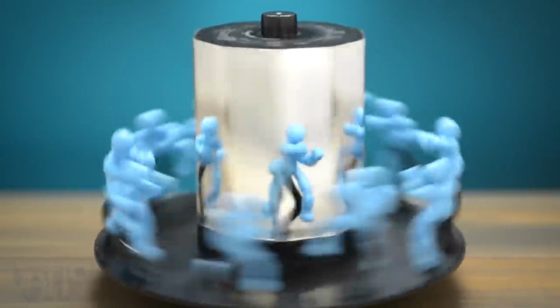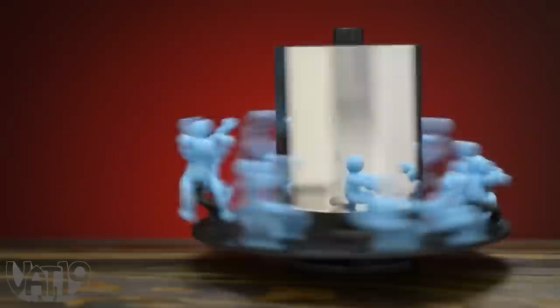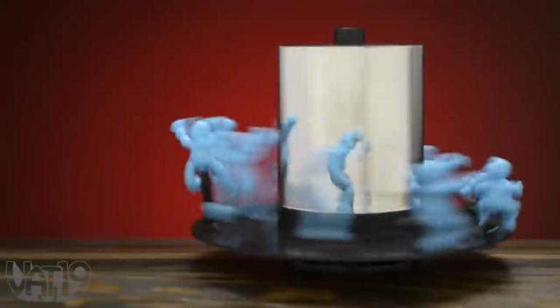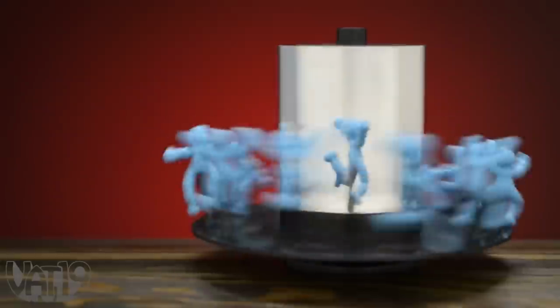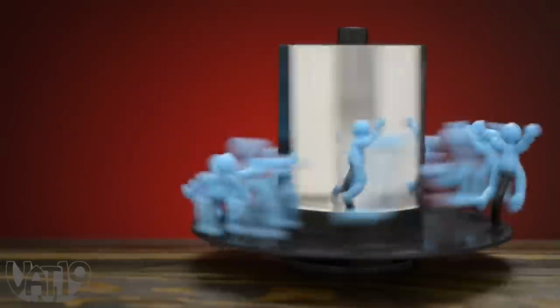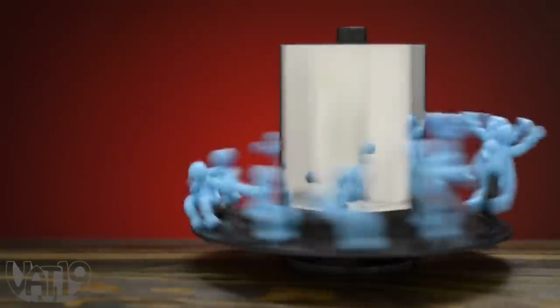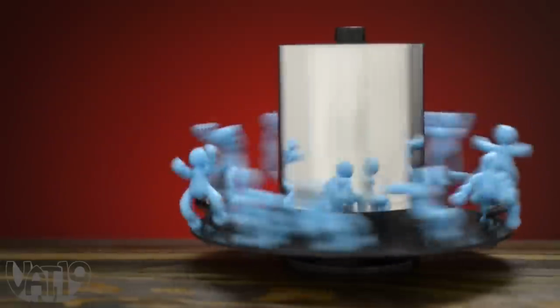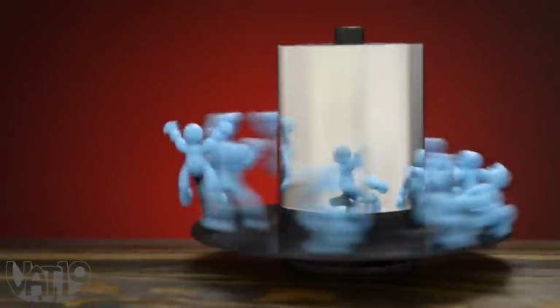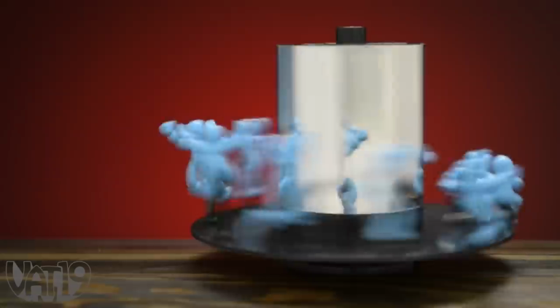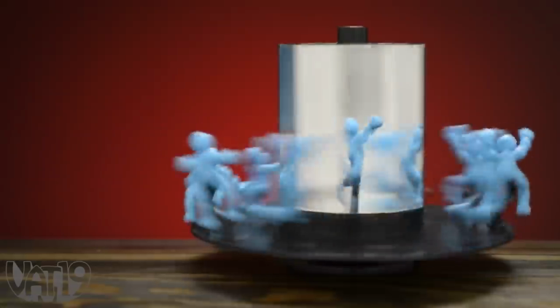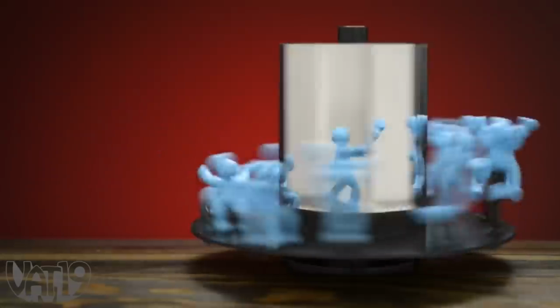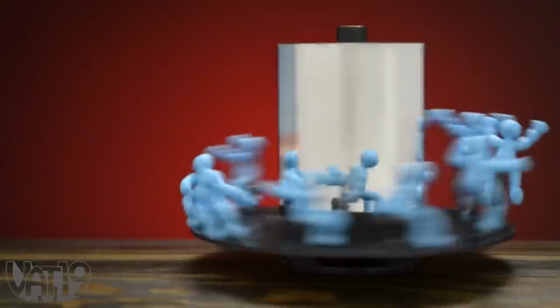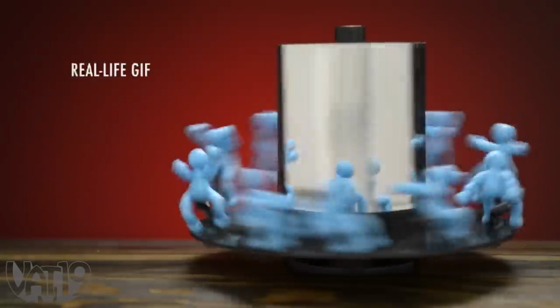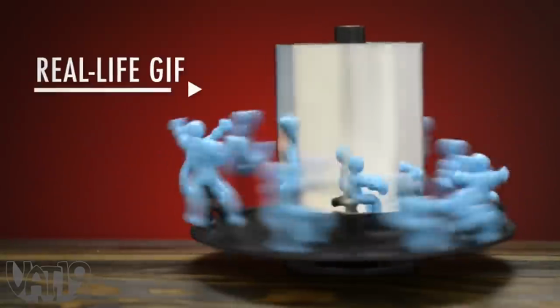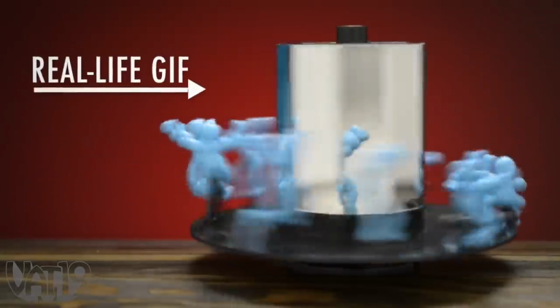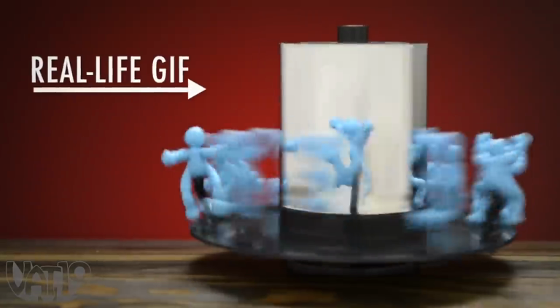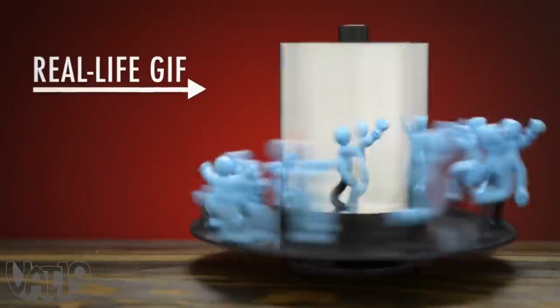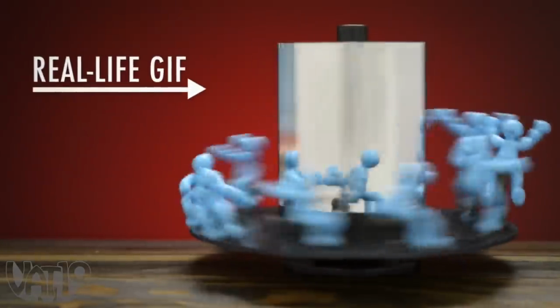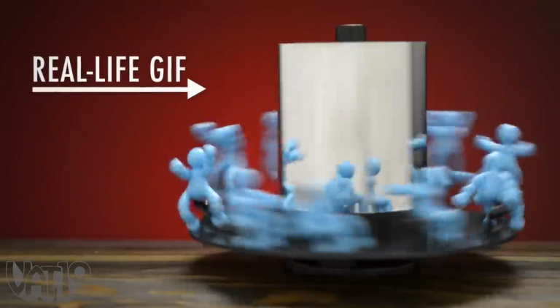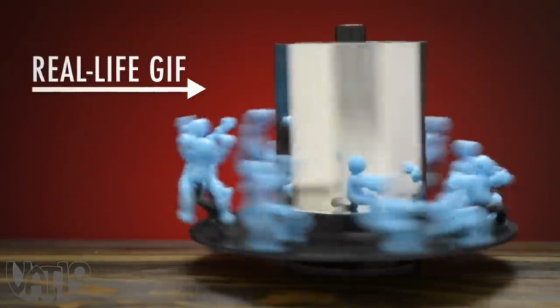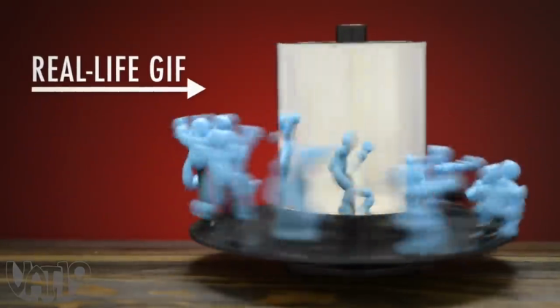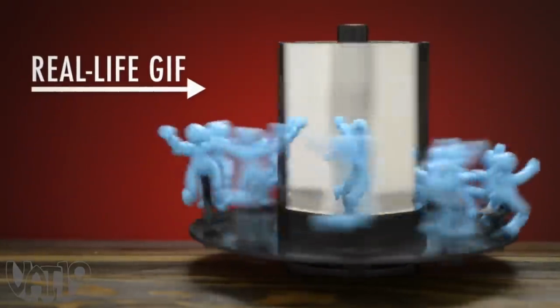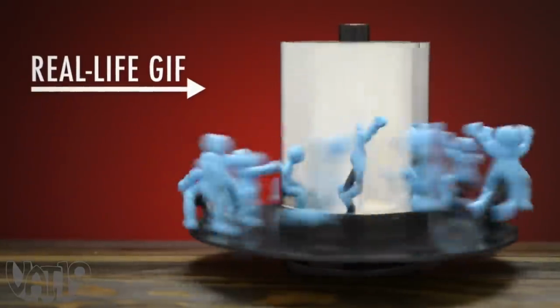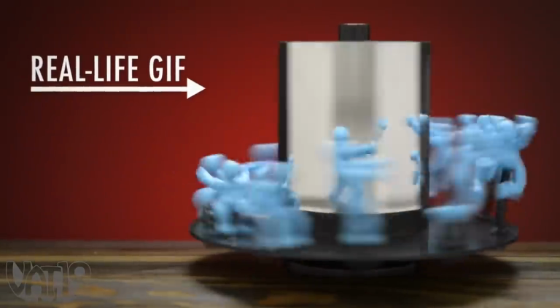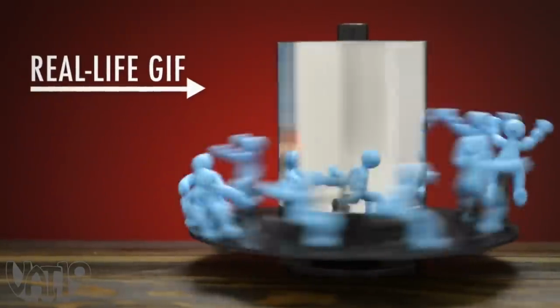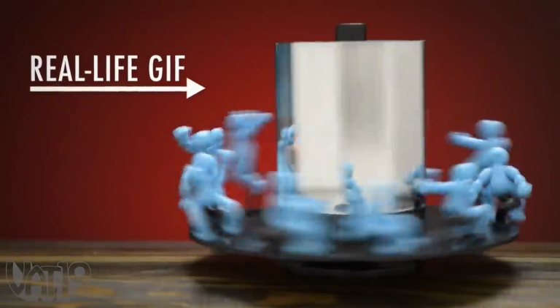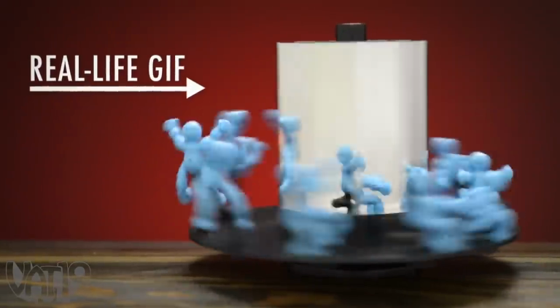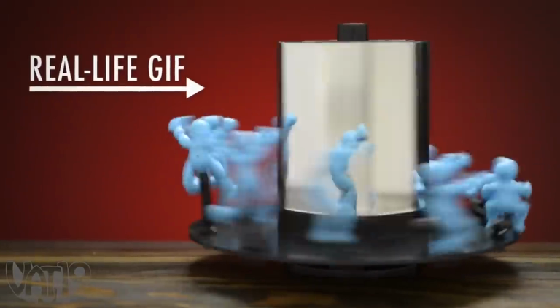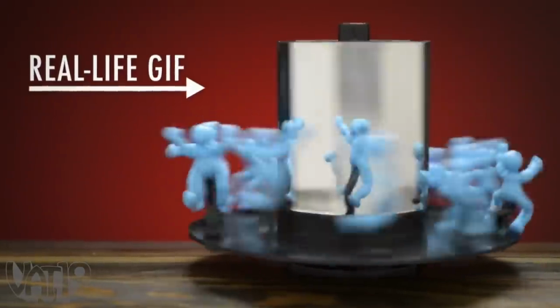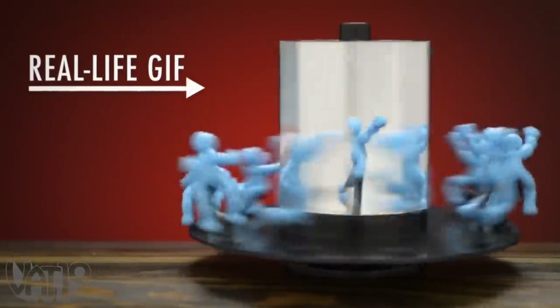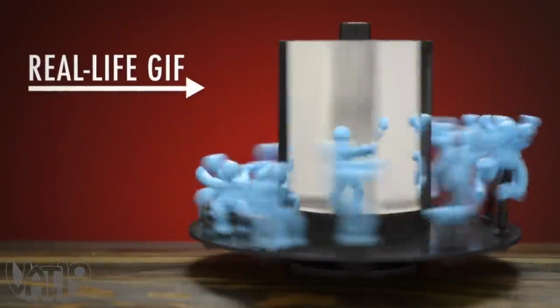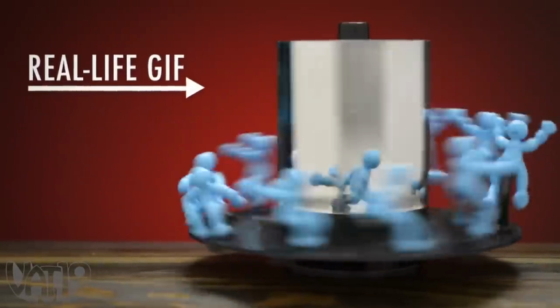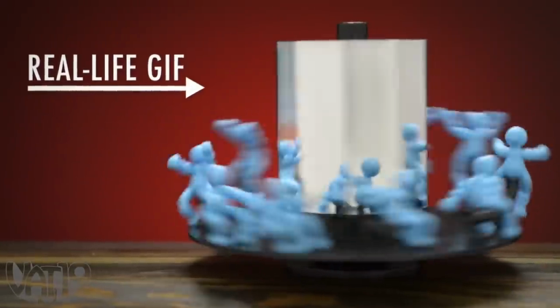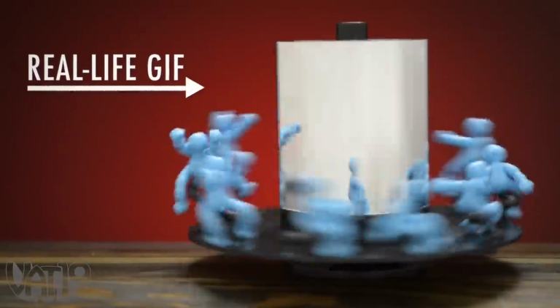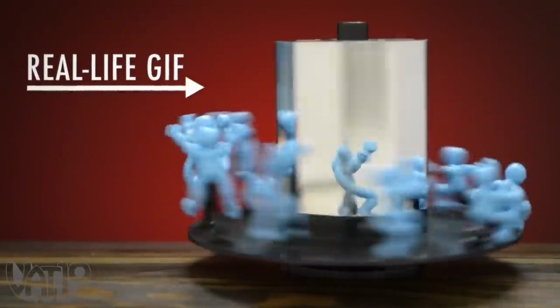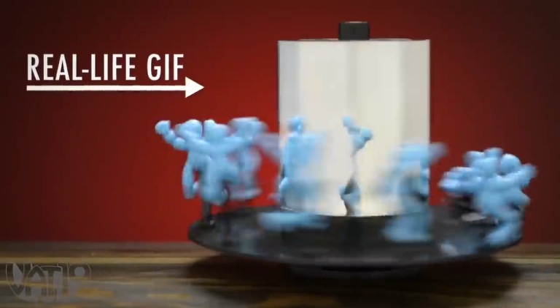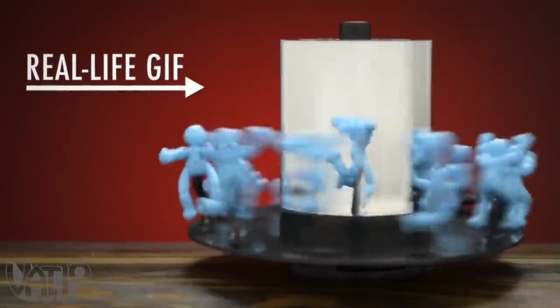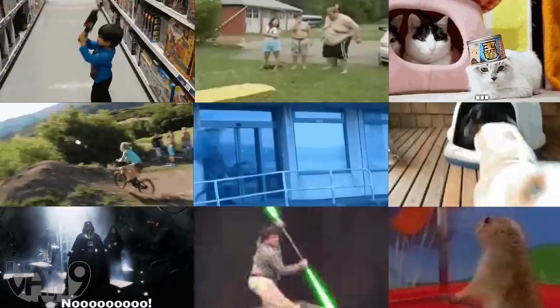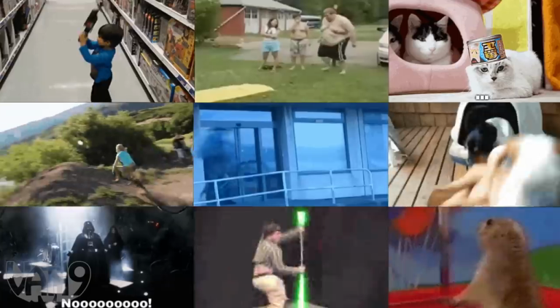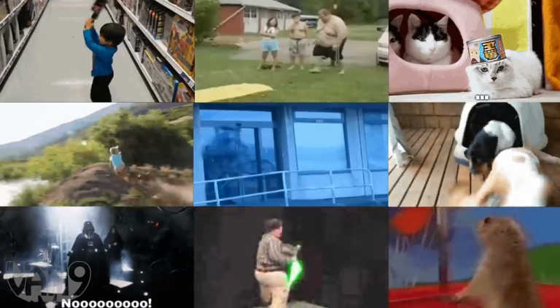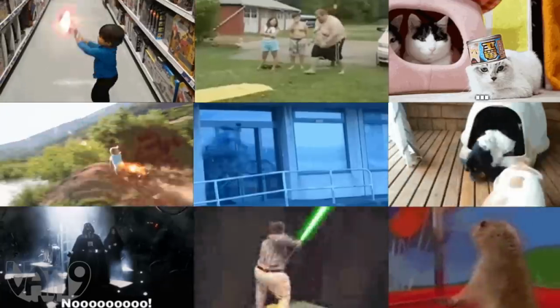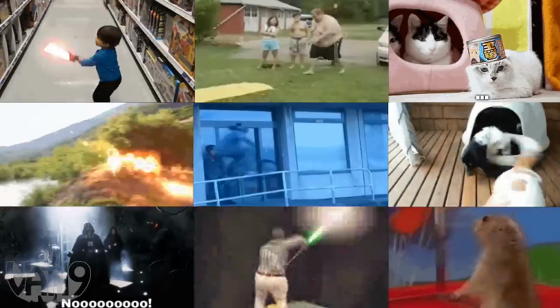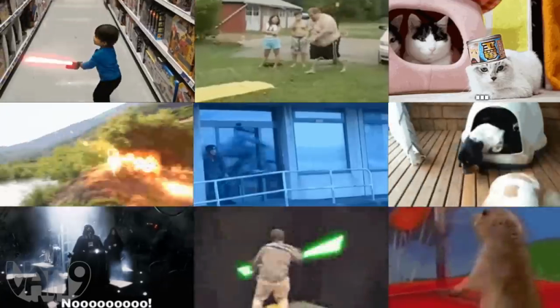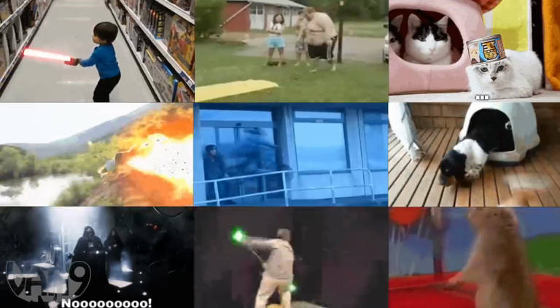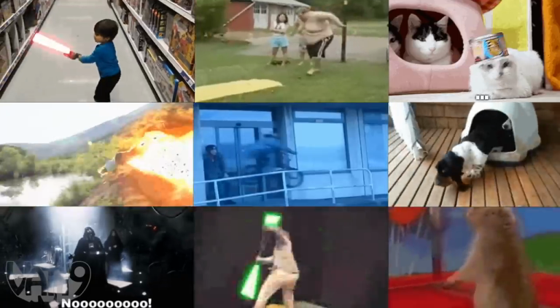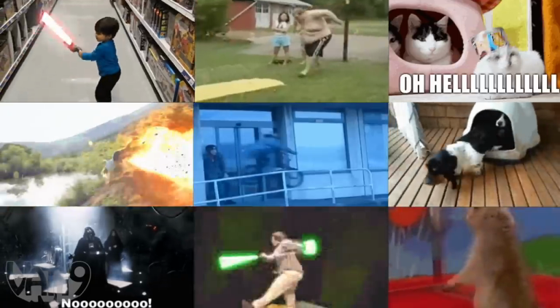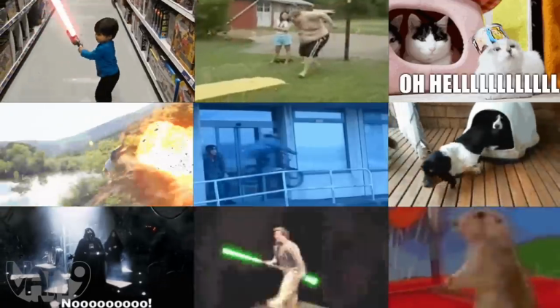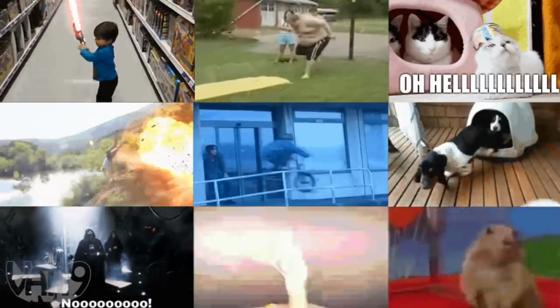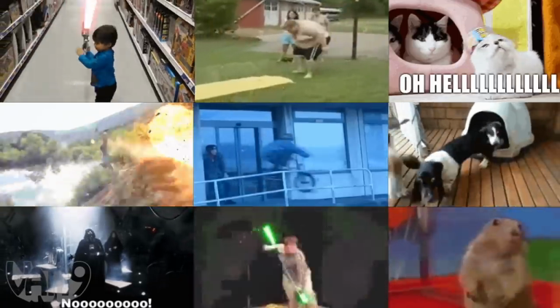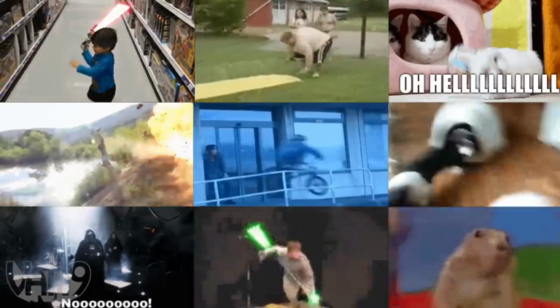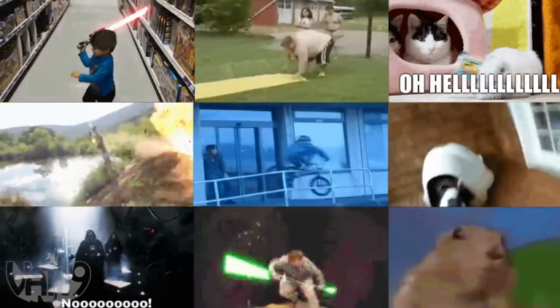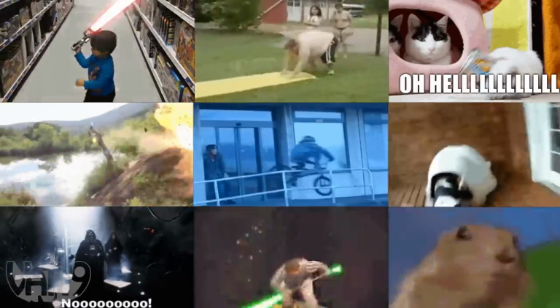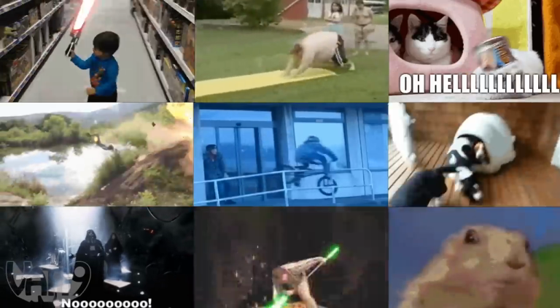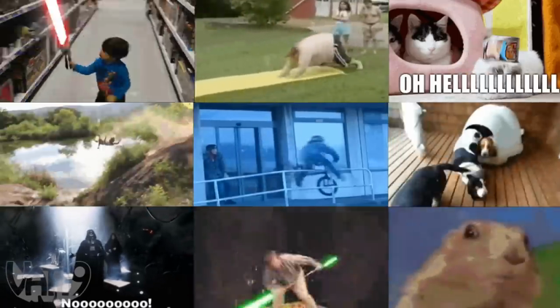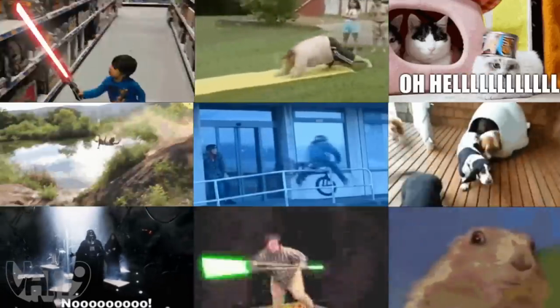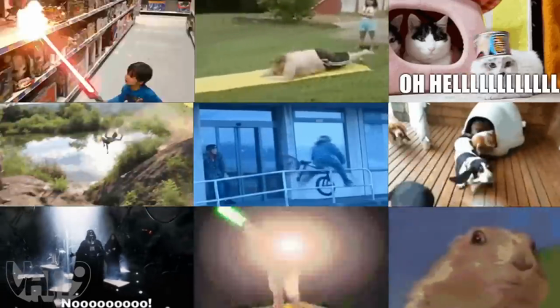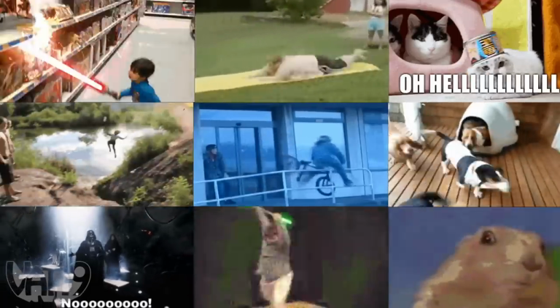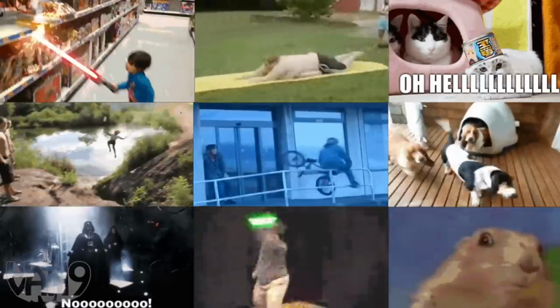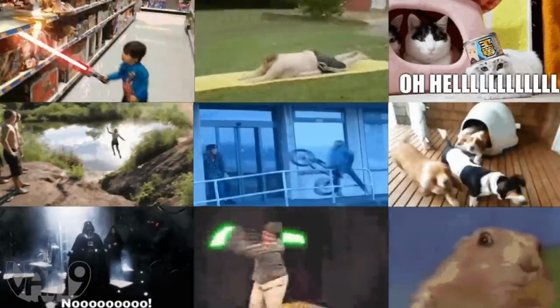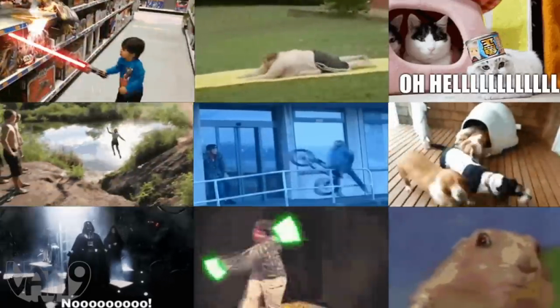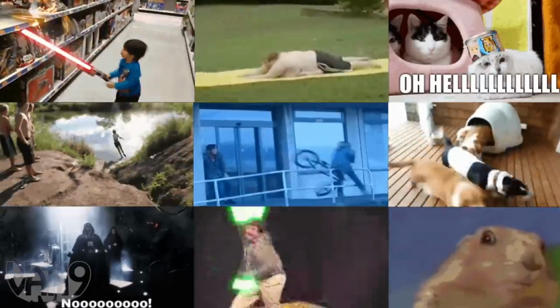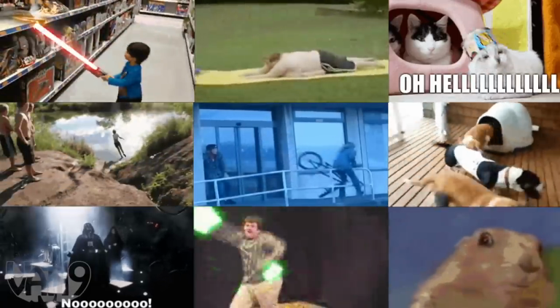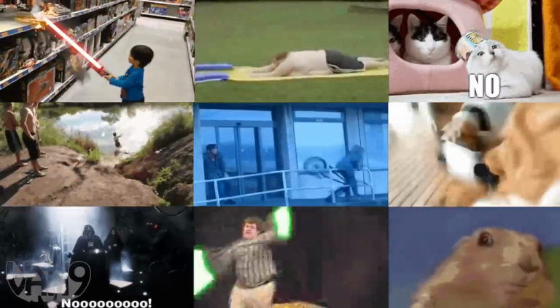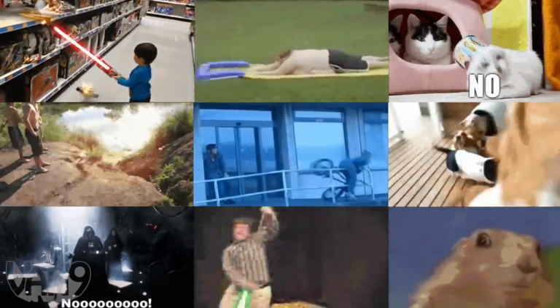It looks like a real life gif, or jif, or you know — these things.